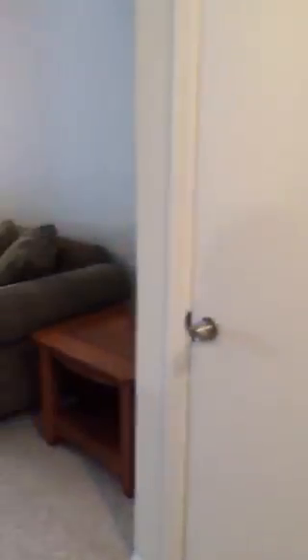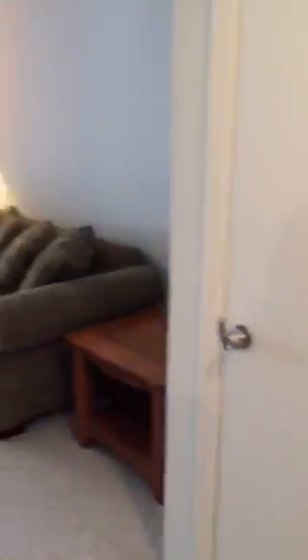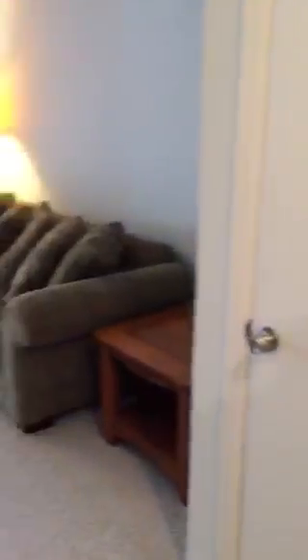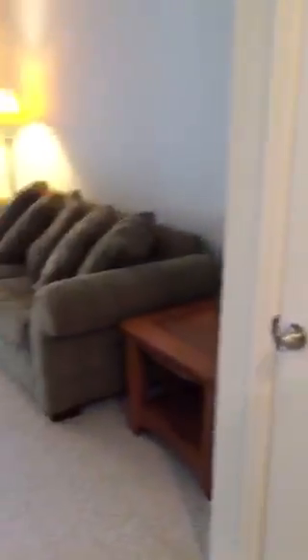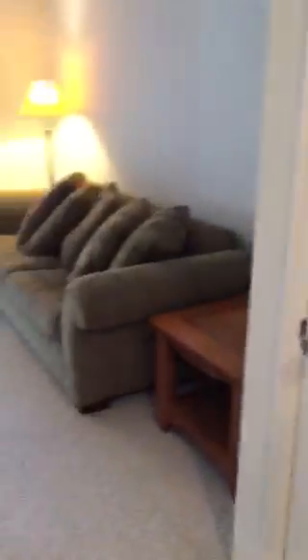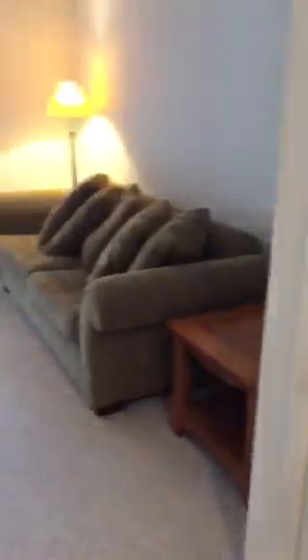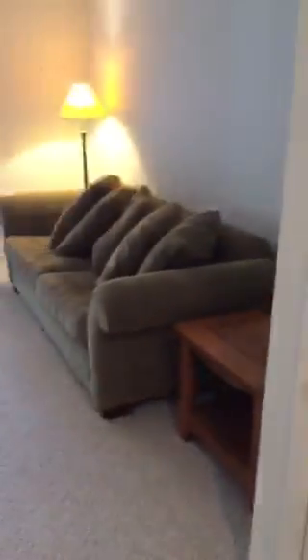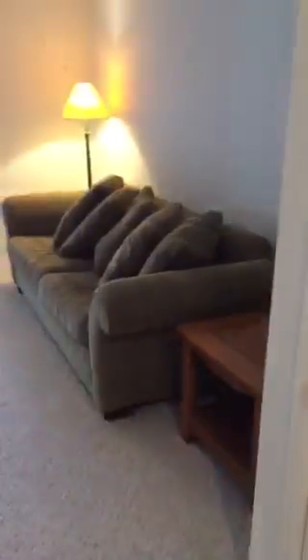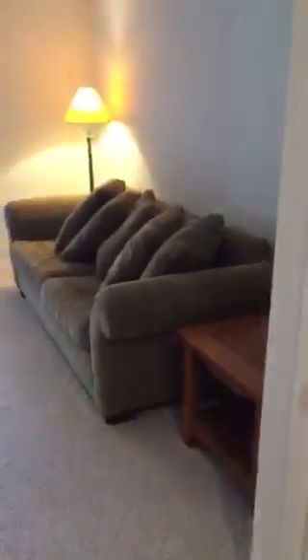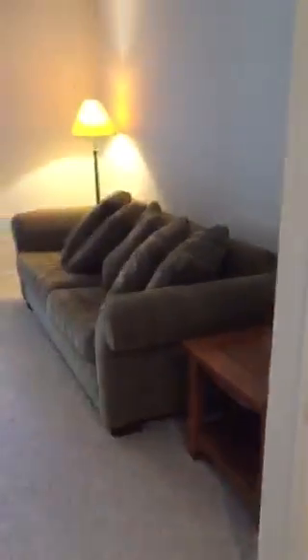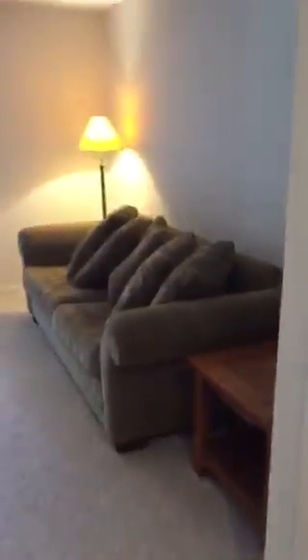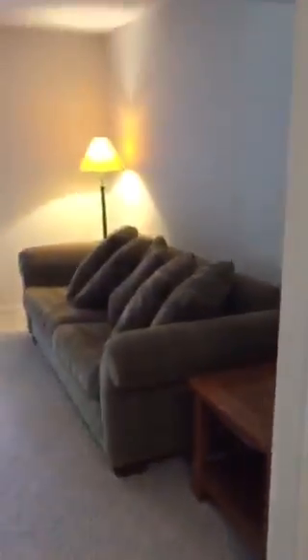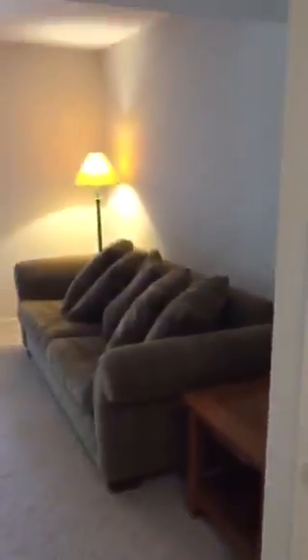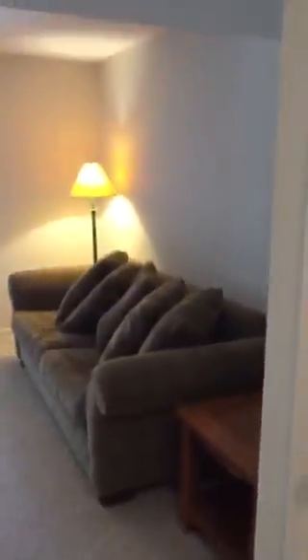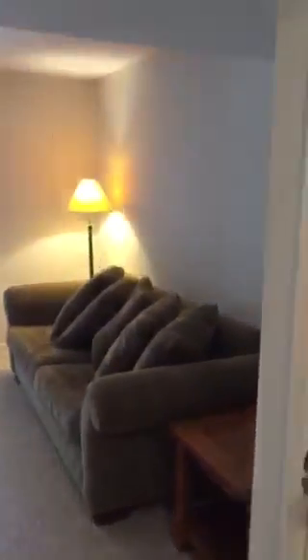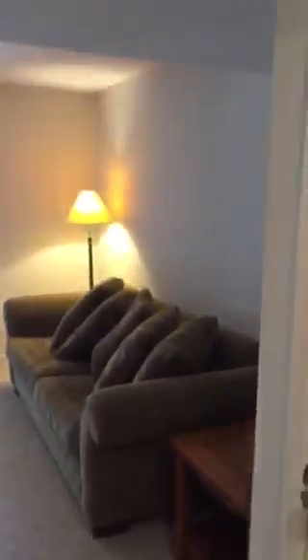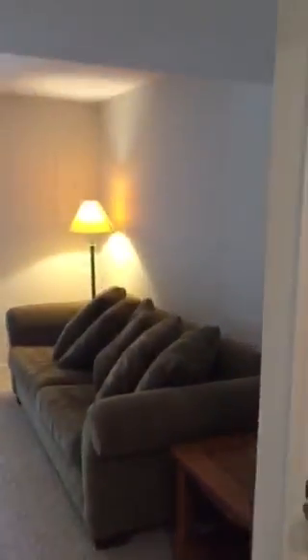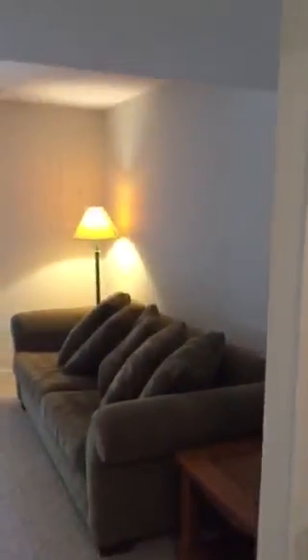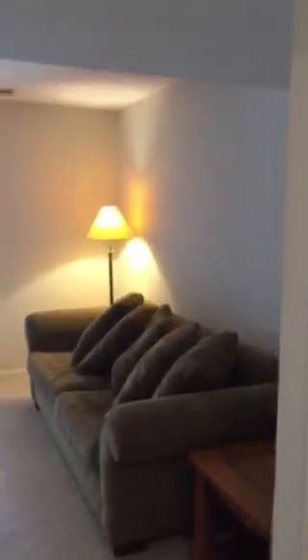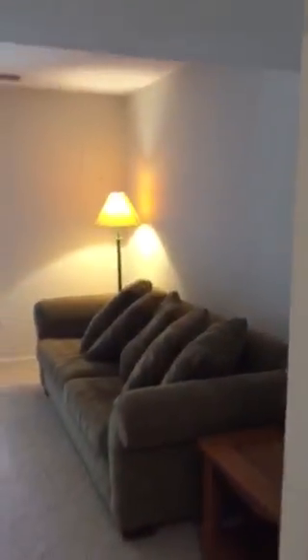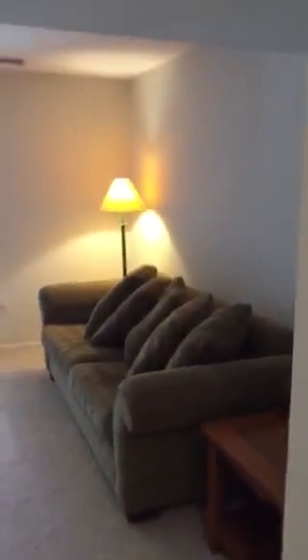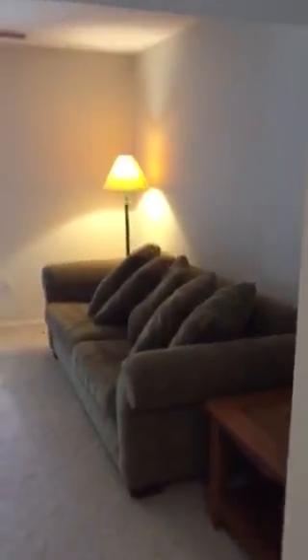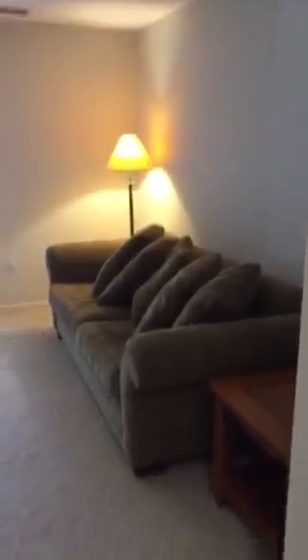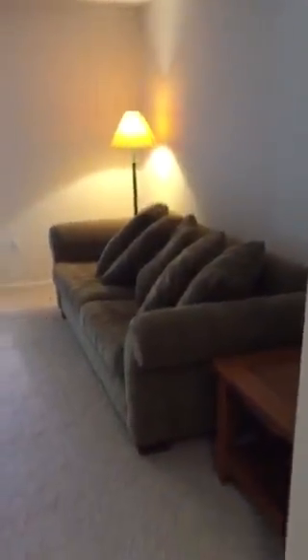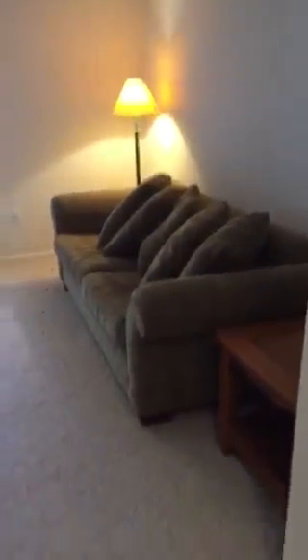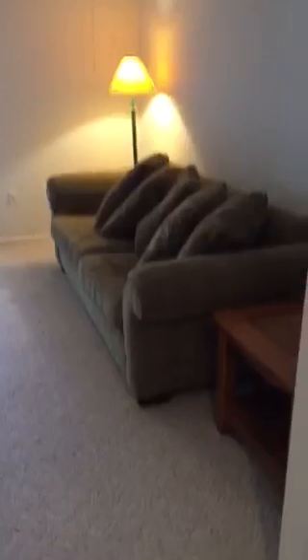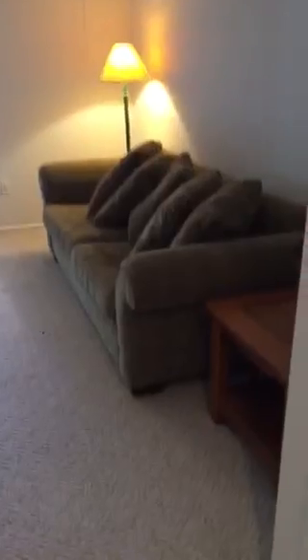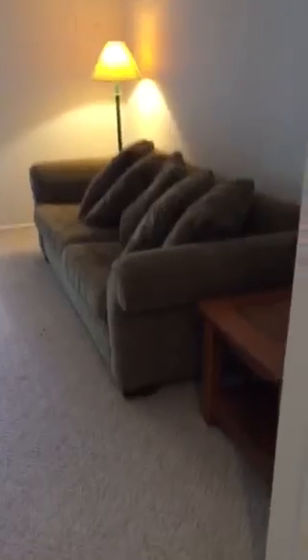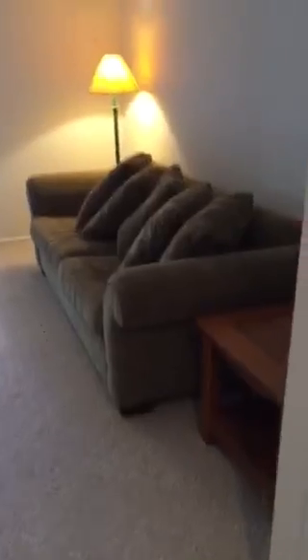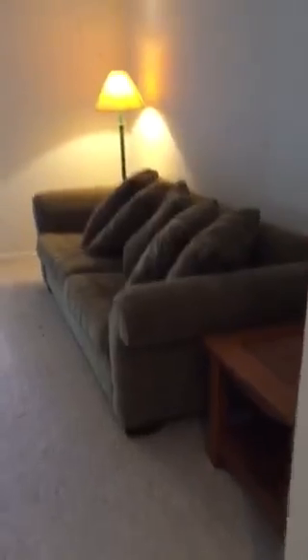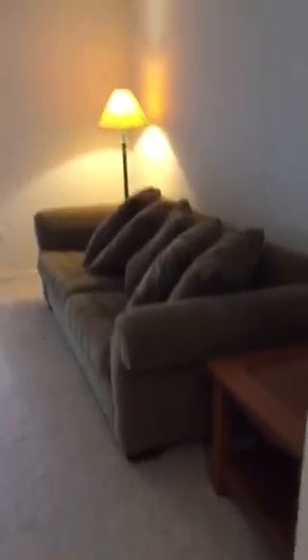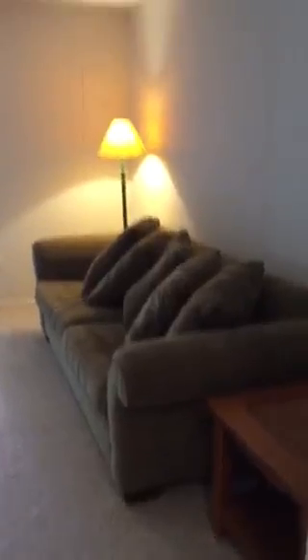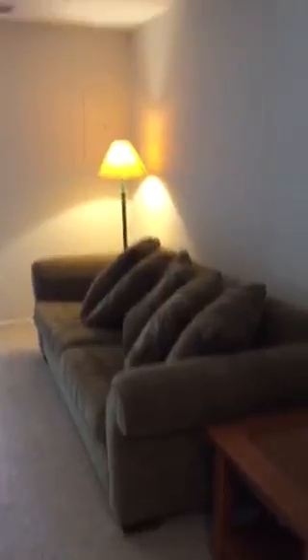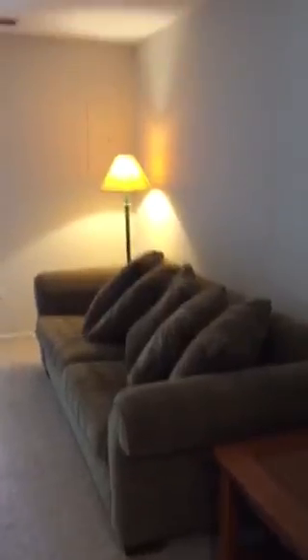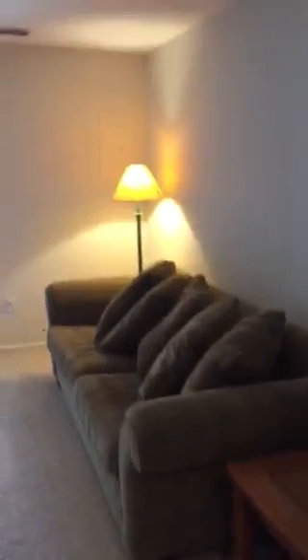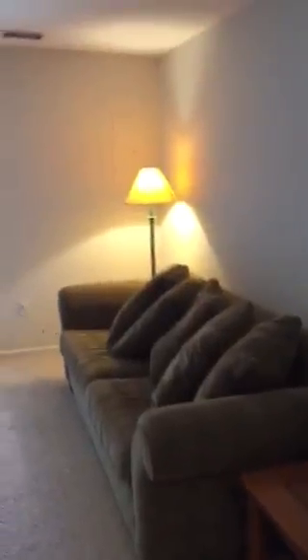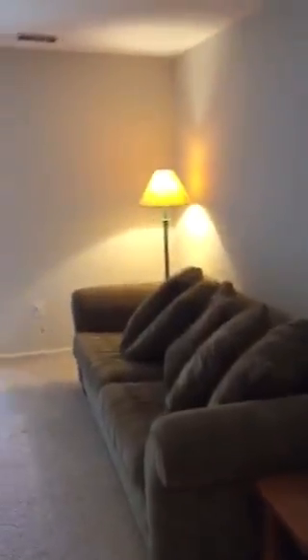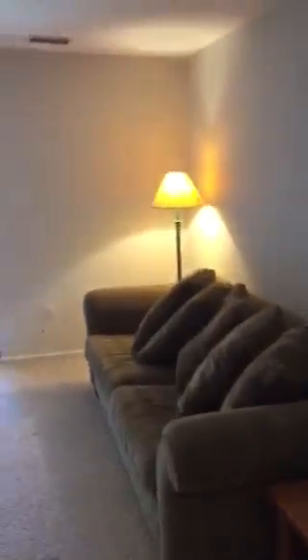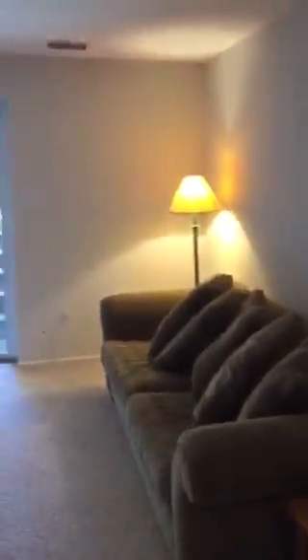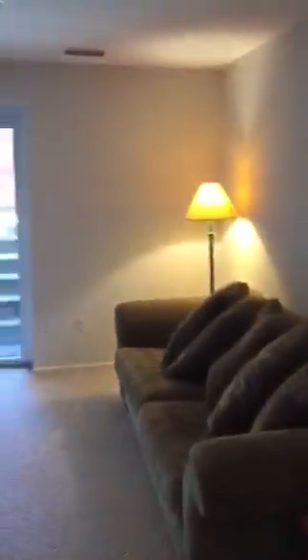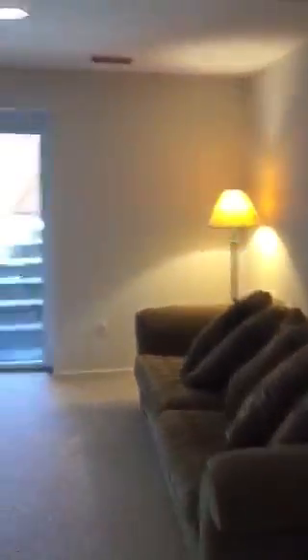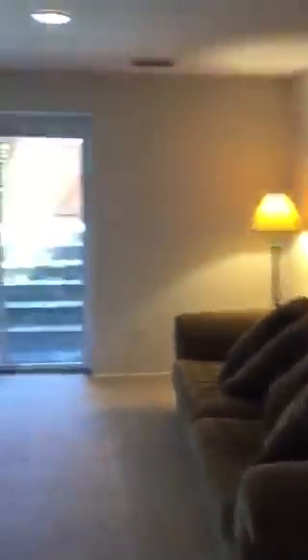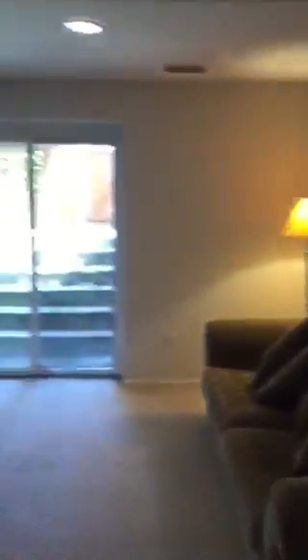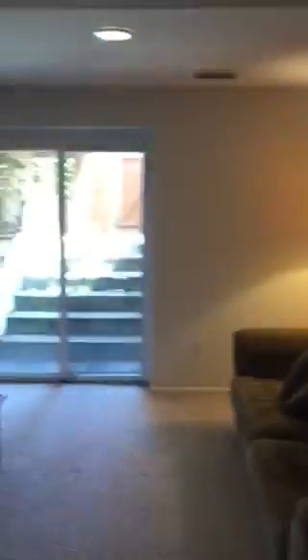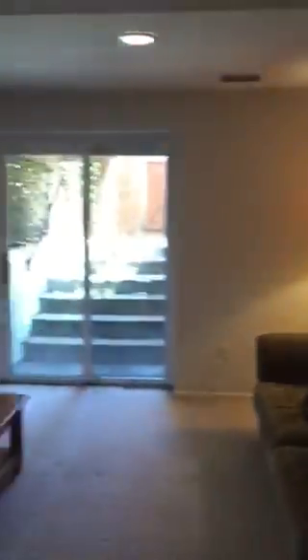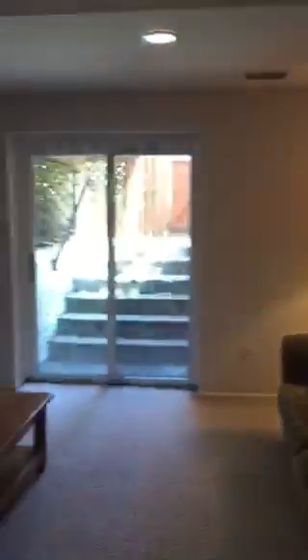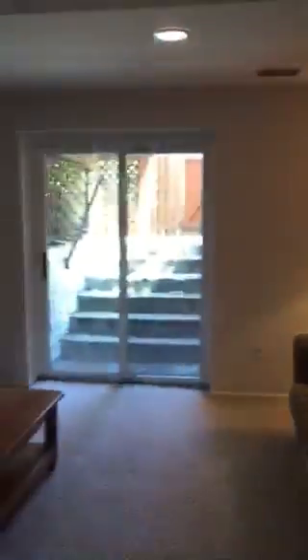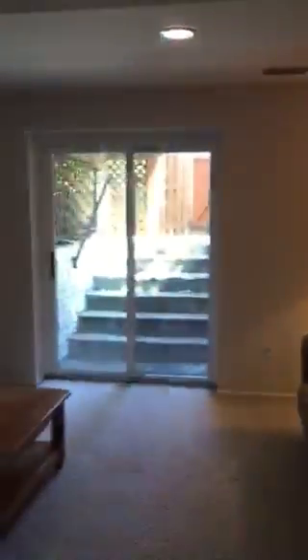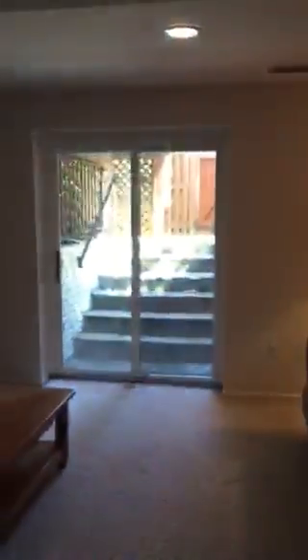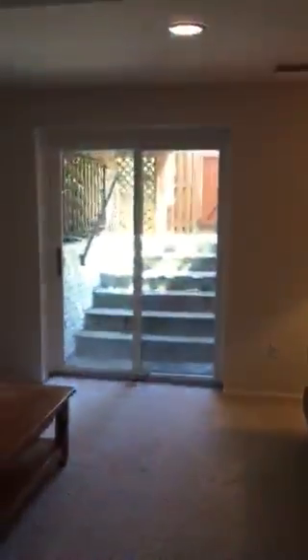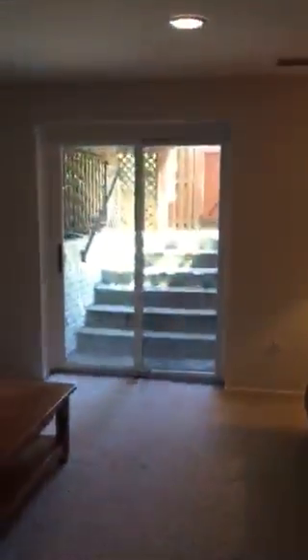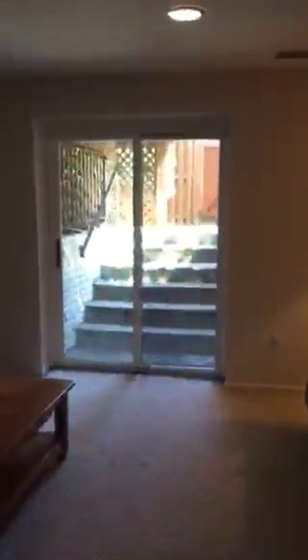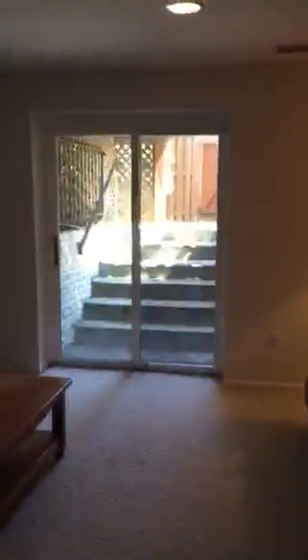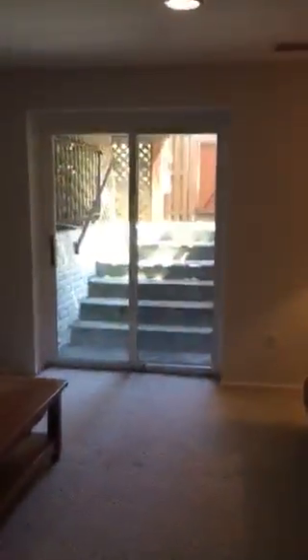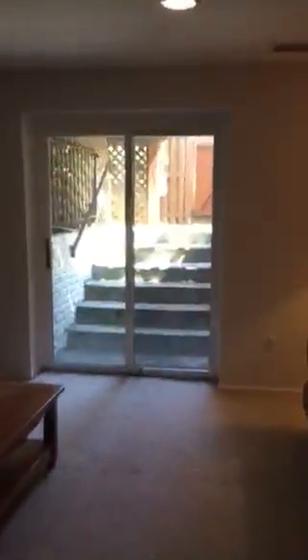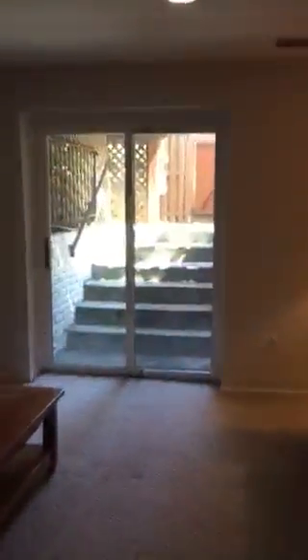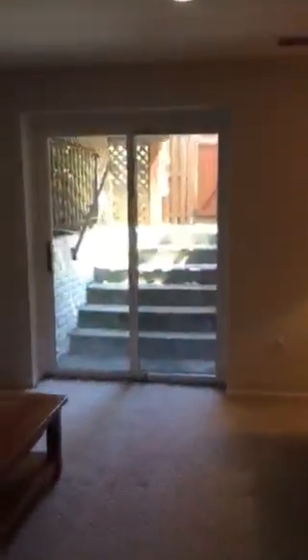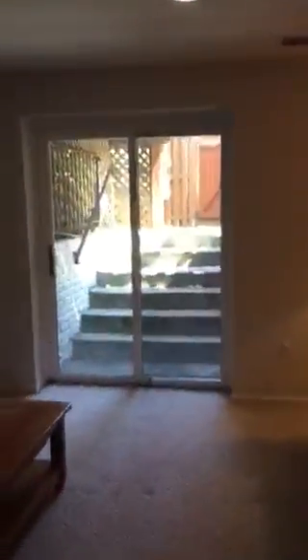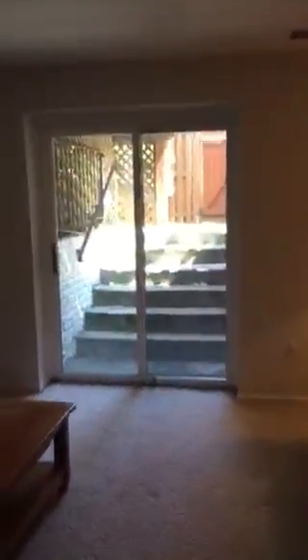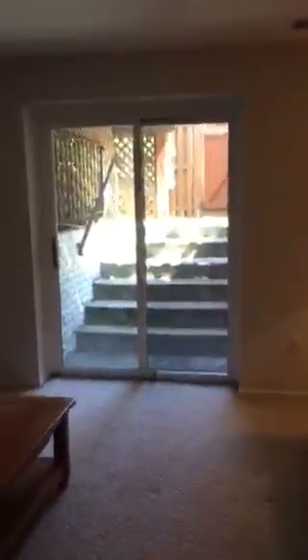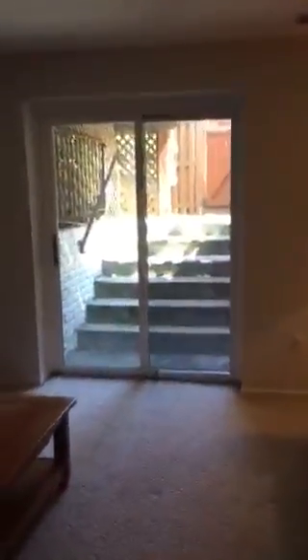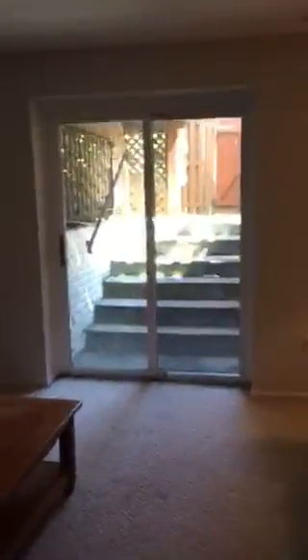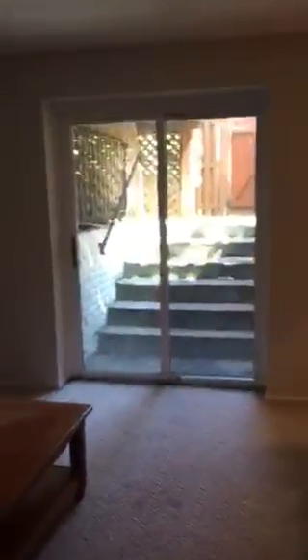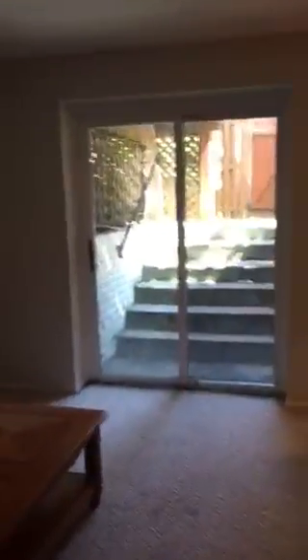Two rooms down here — either a family room, or you could set it up for a third bedroom. Full walk-out basement.